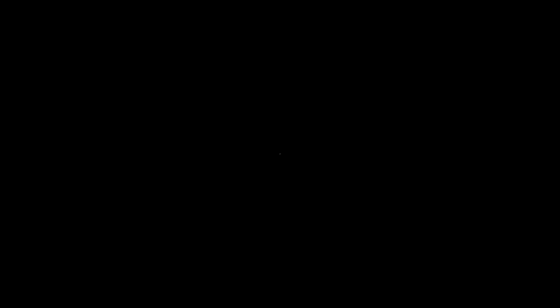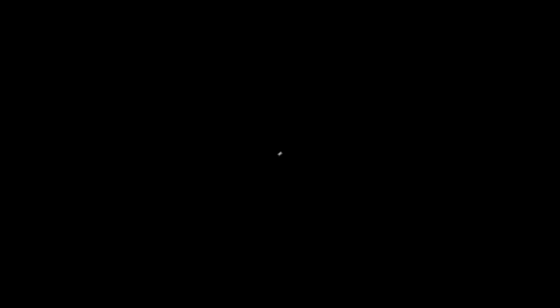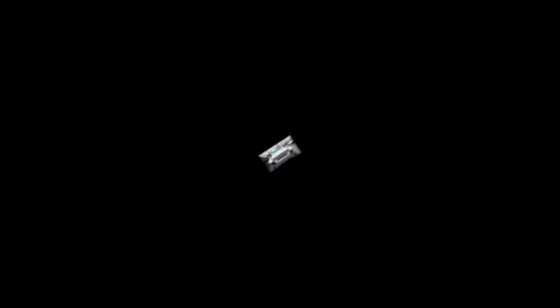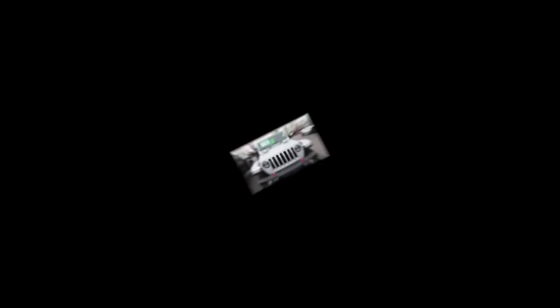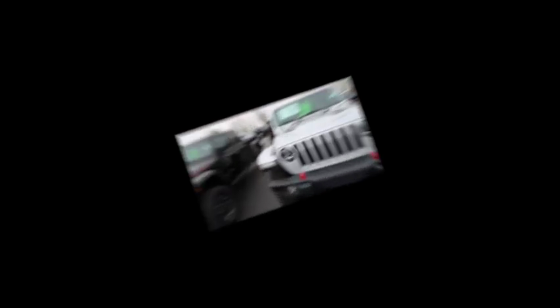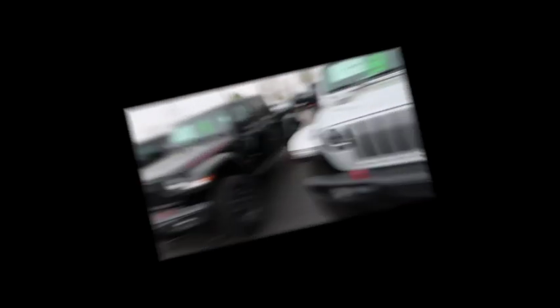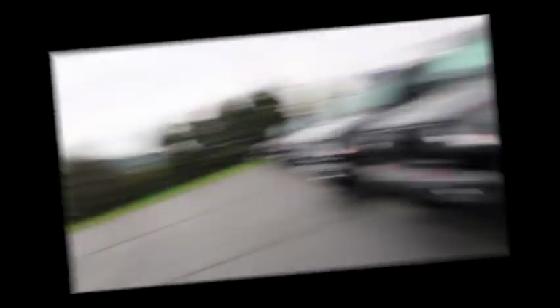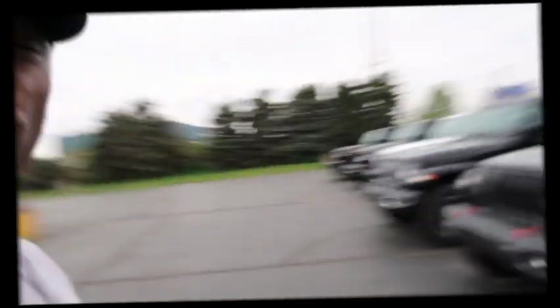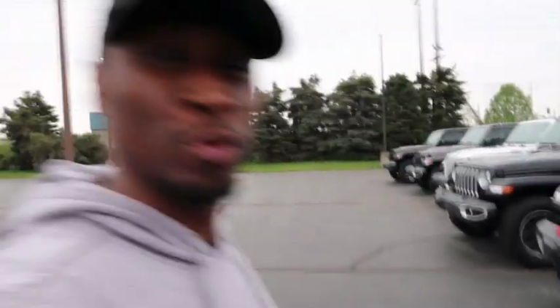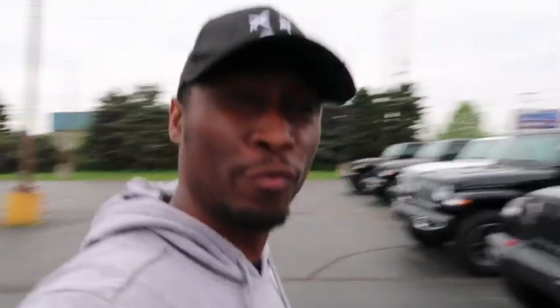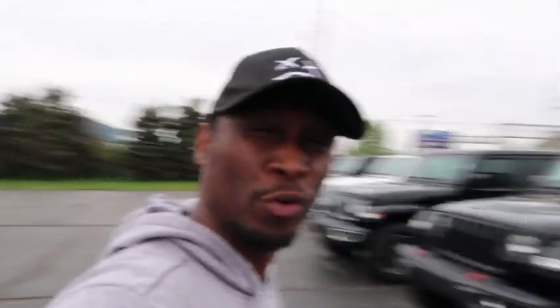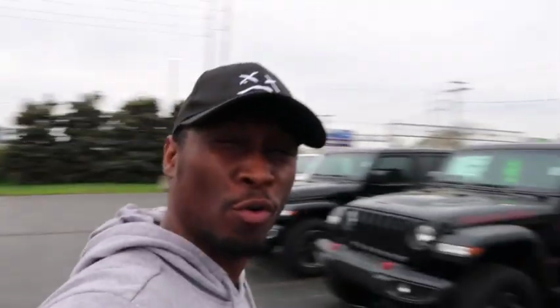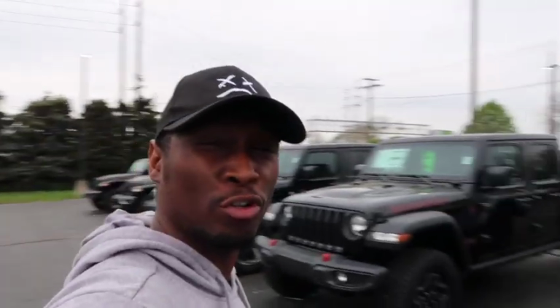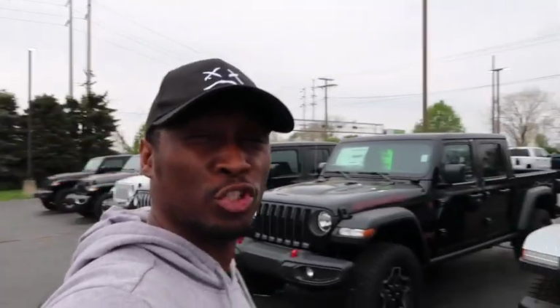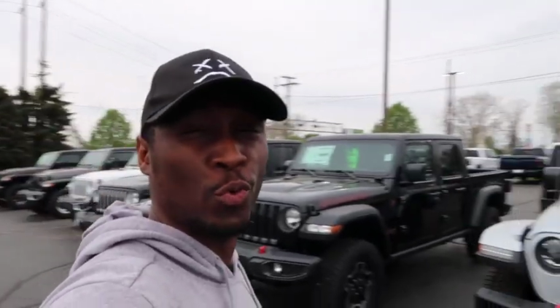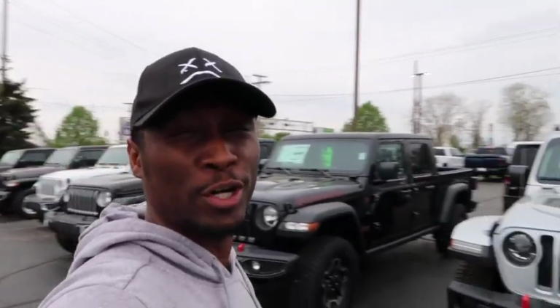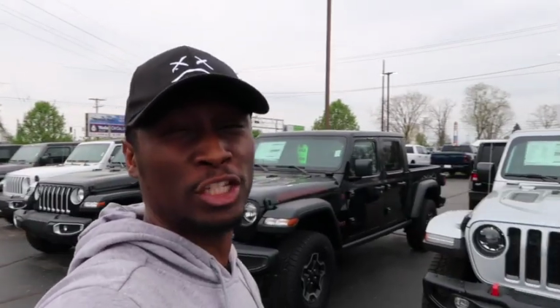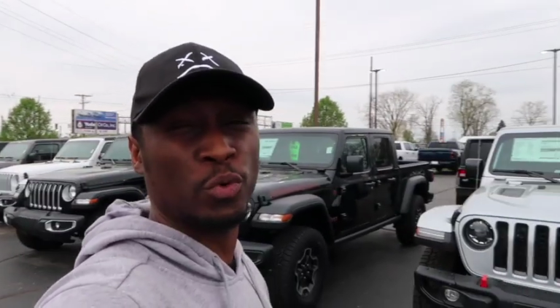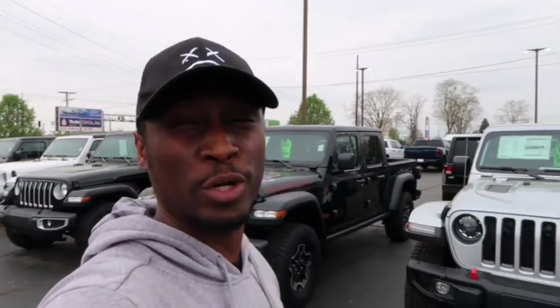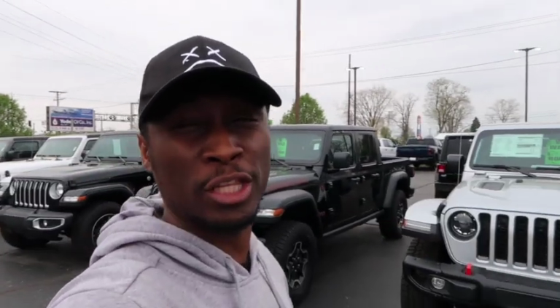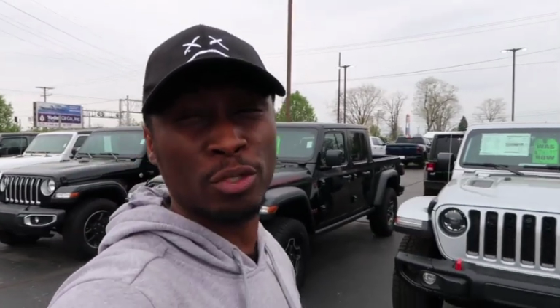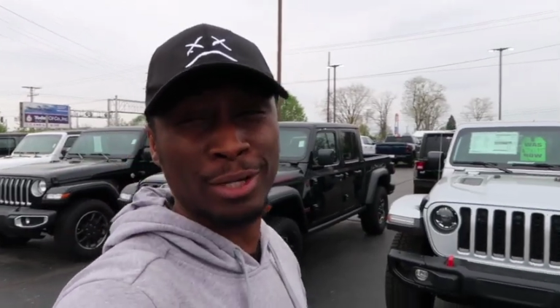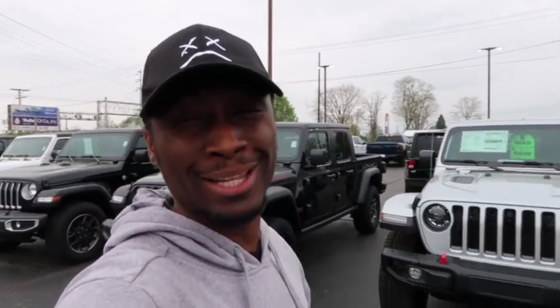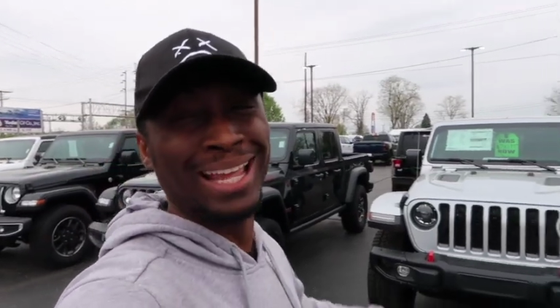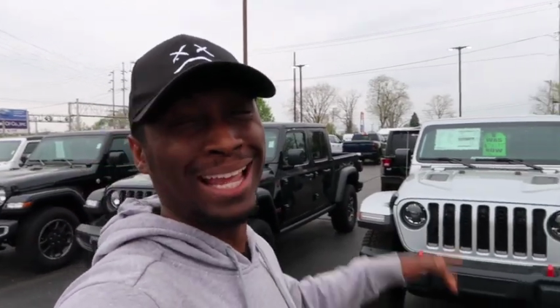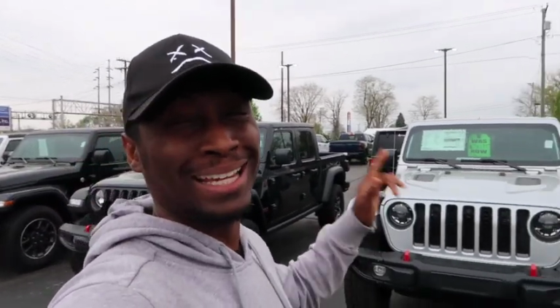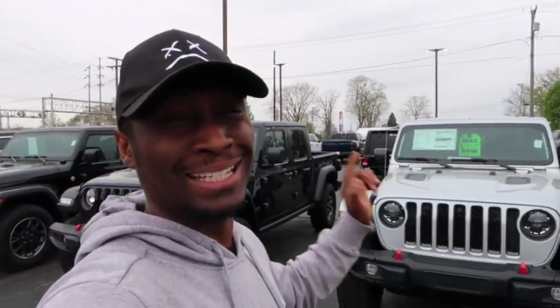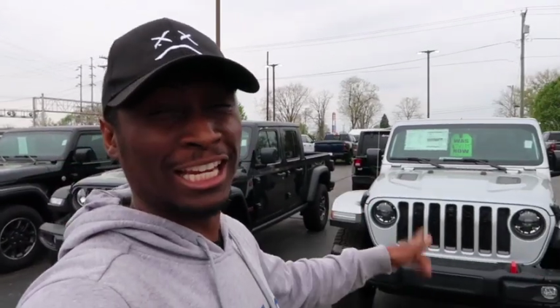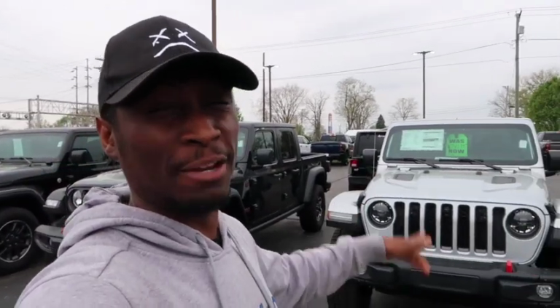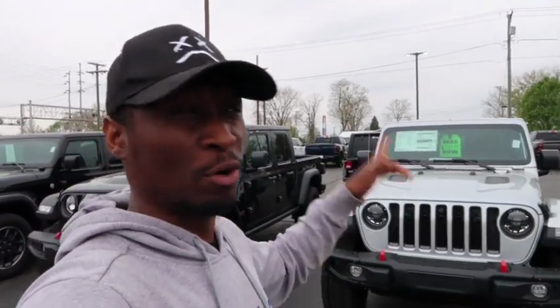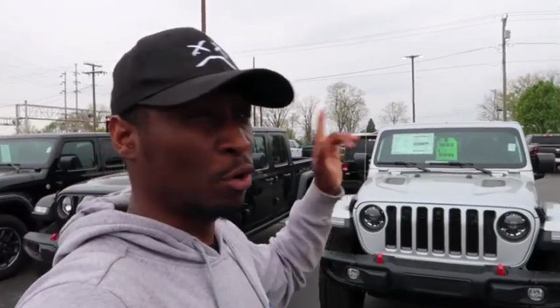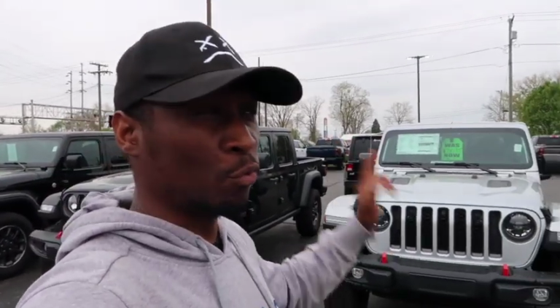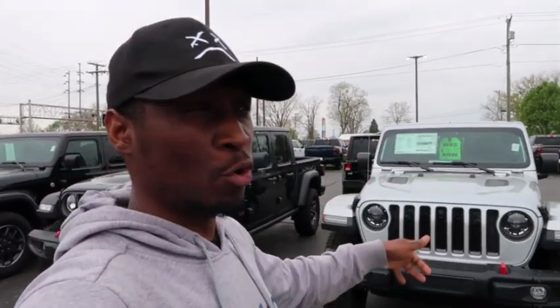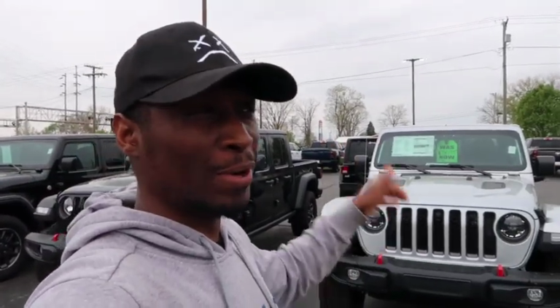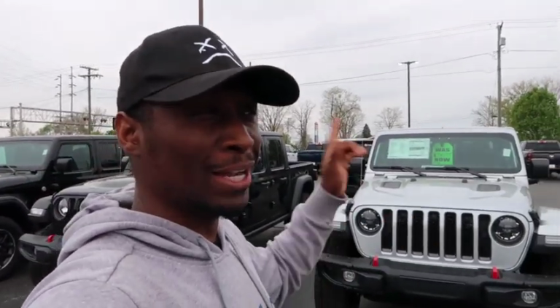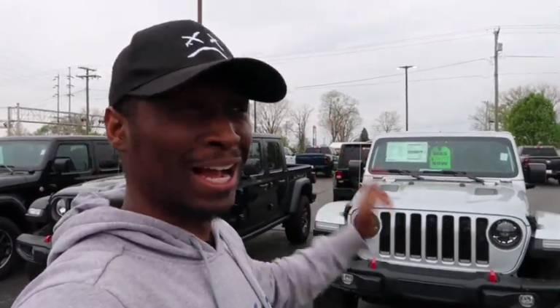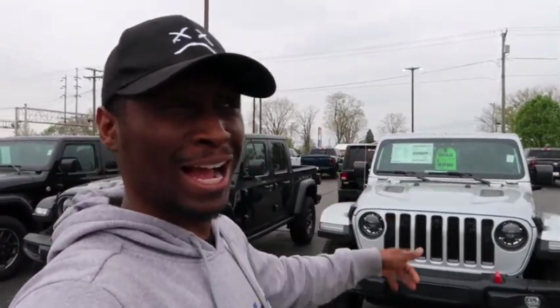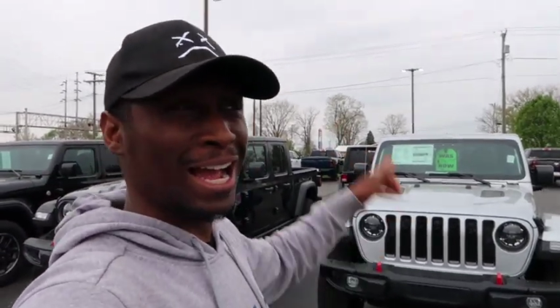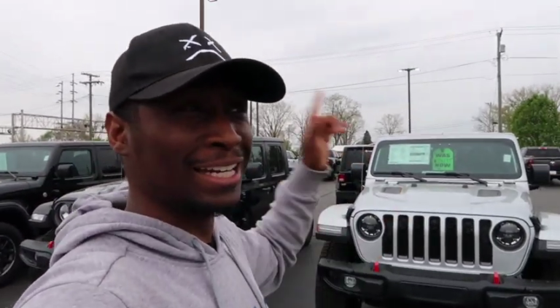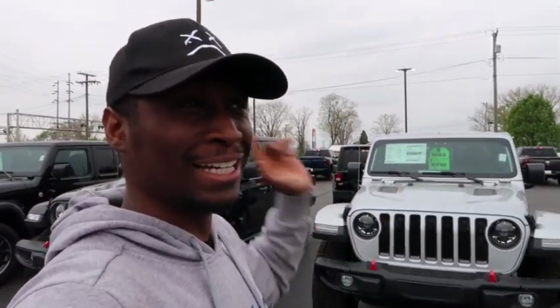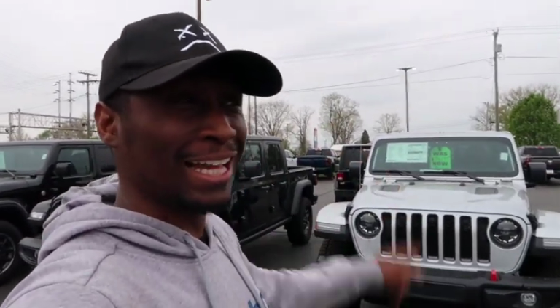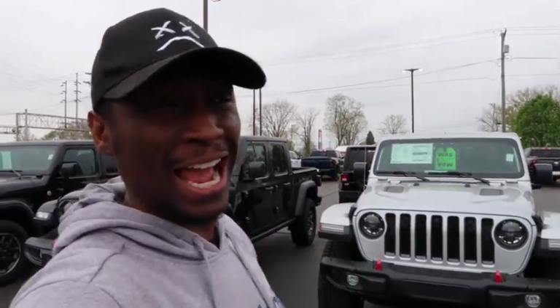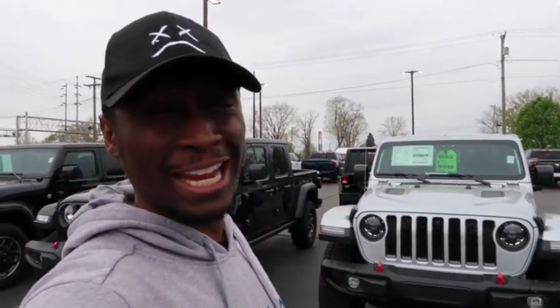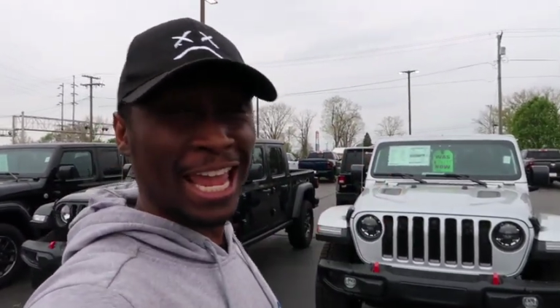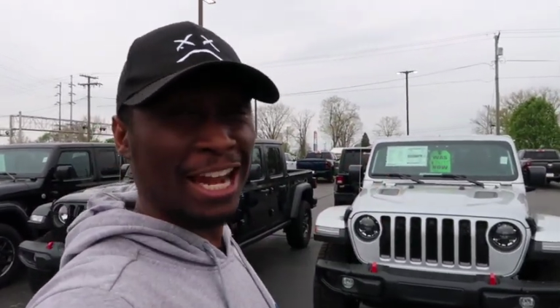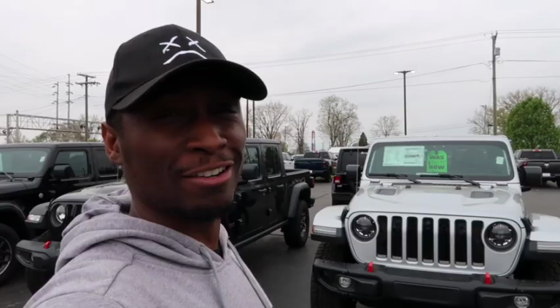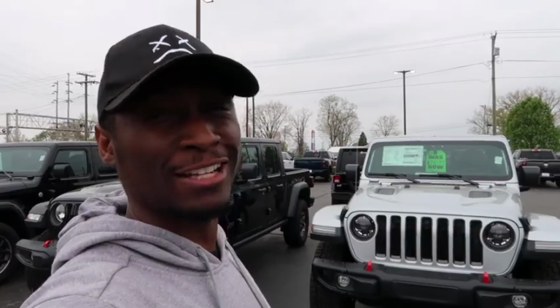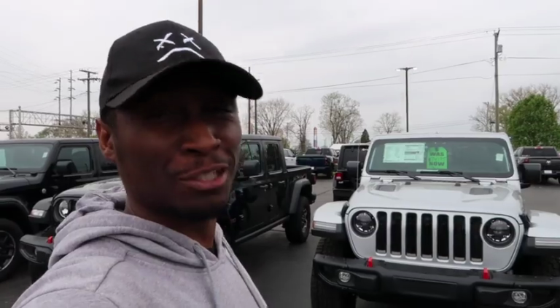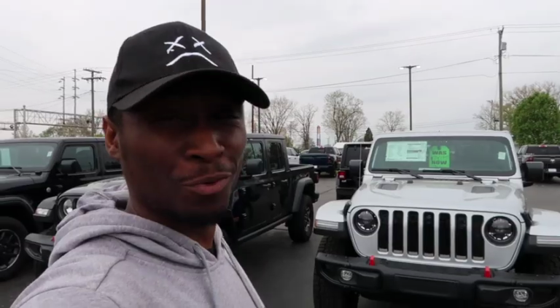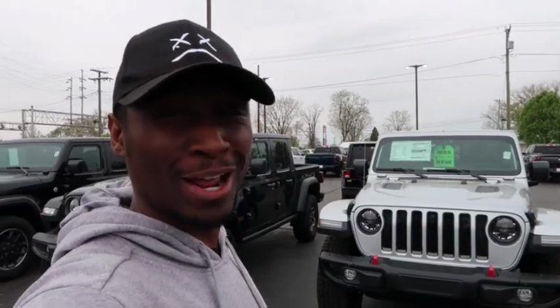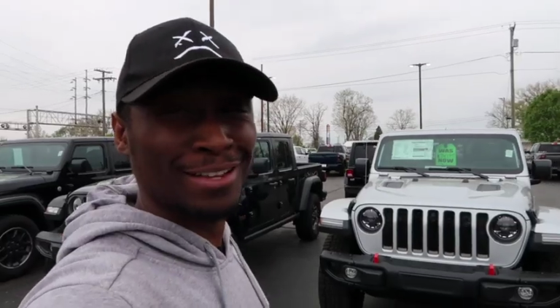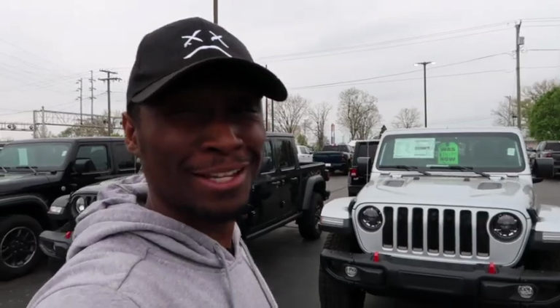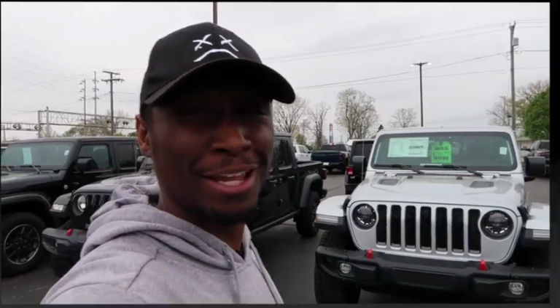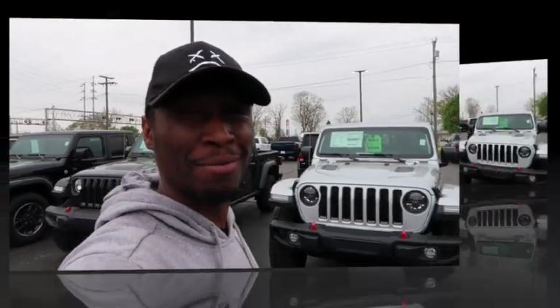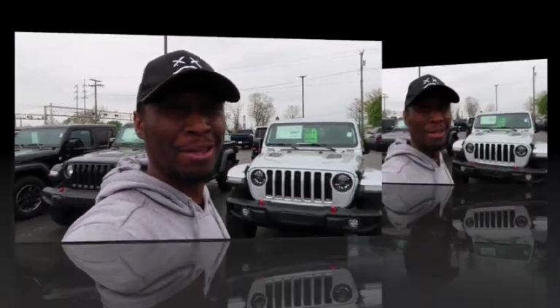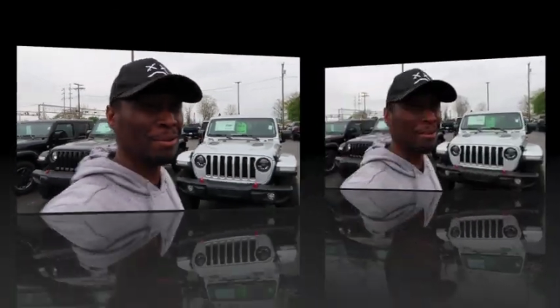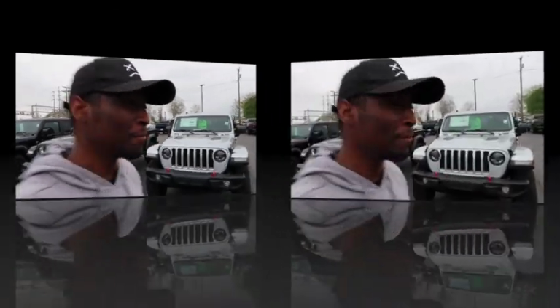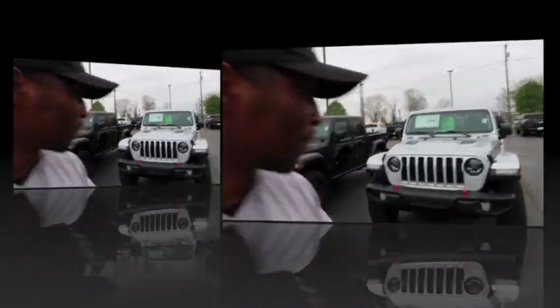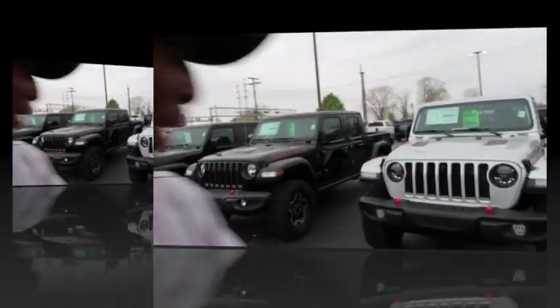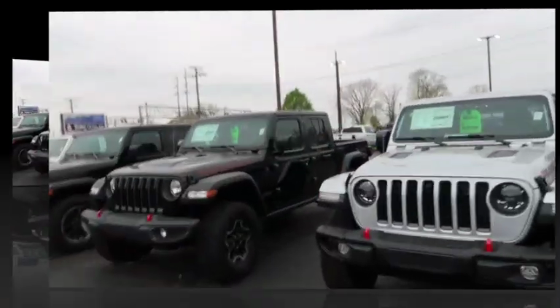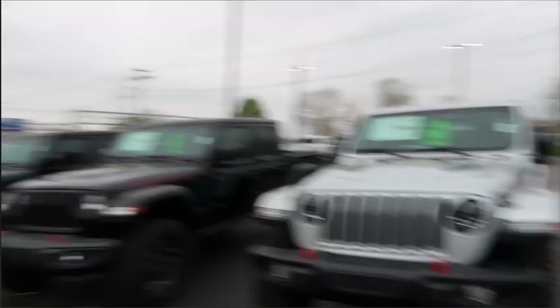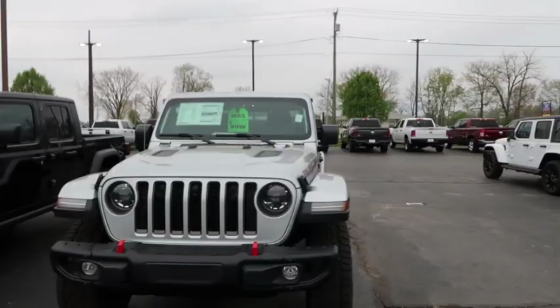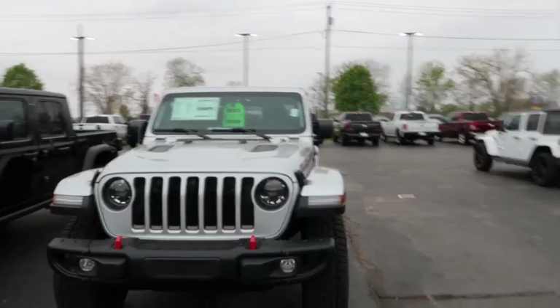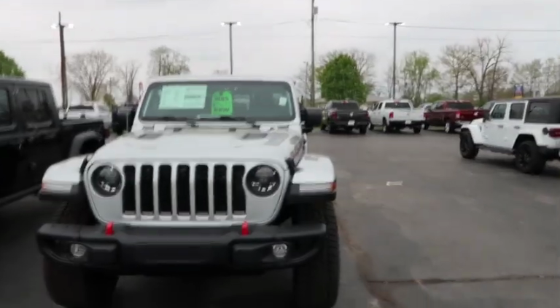We're gonna do a review on a 2023 Jeep Gladiator Rubicon. Let's get it.